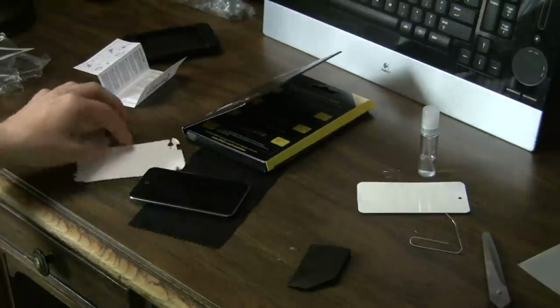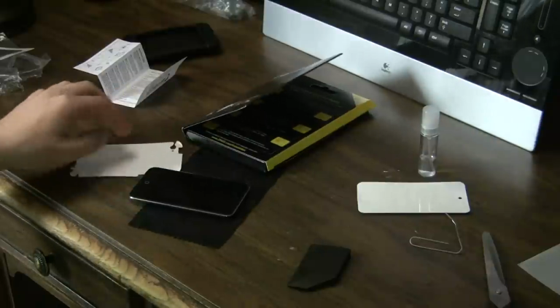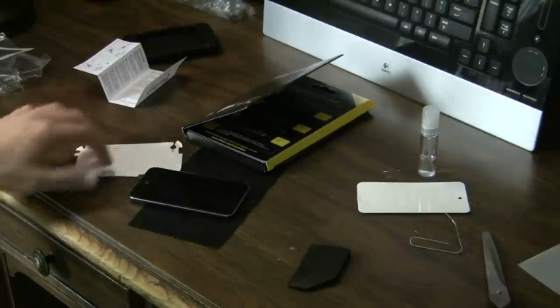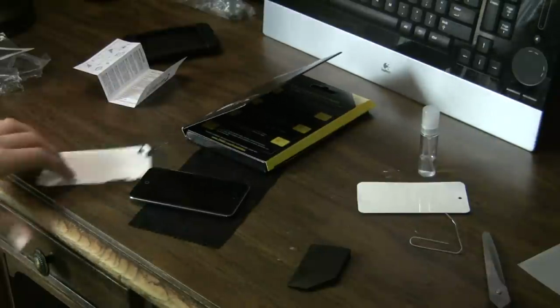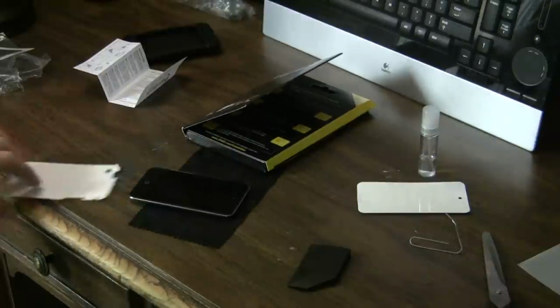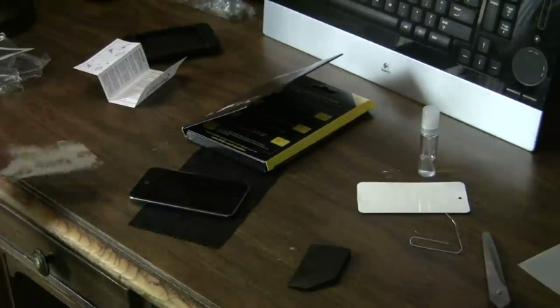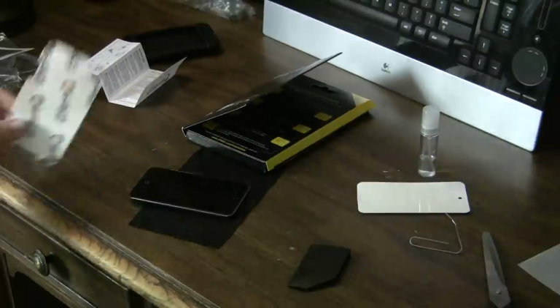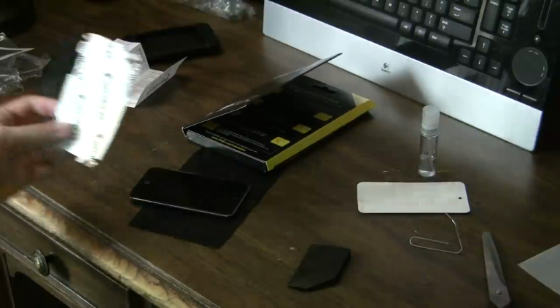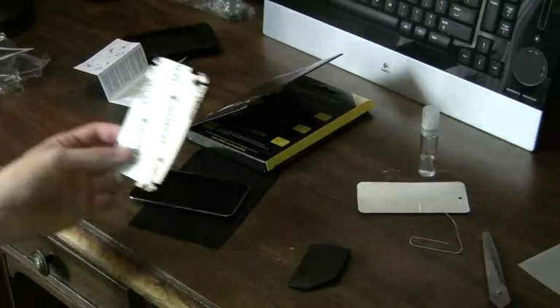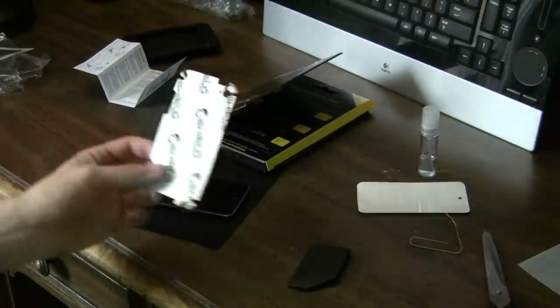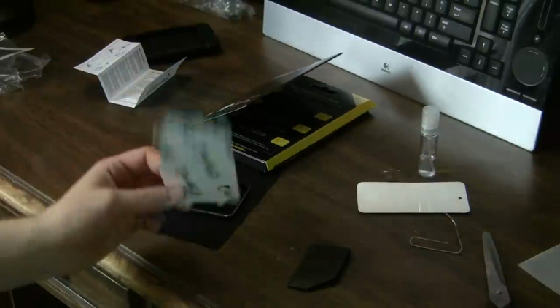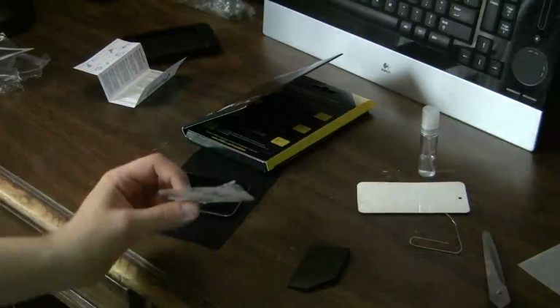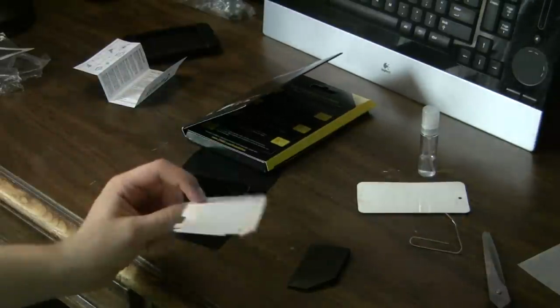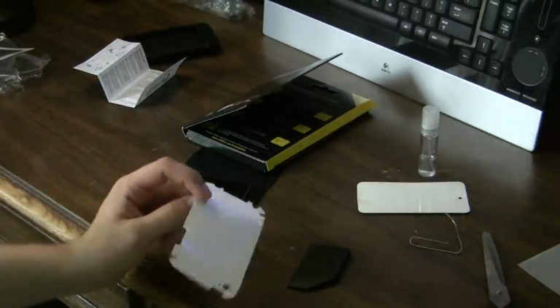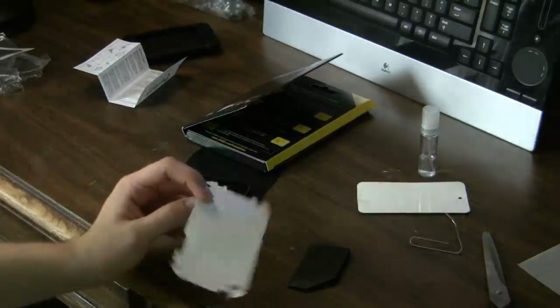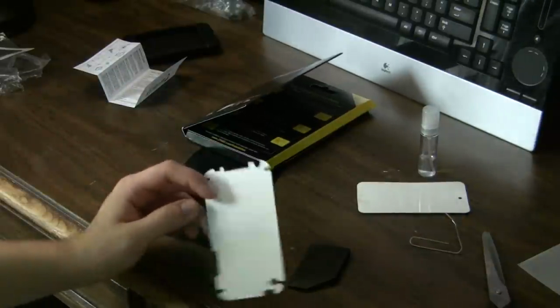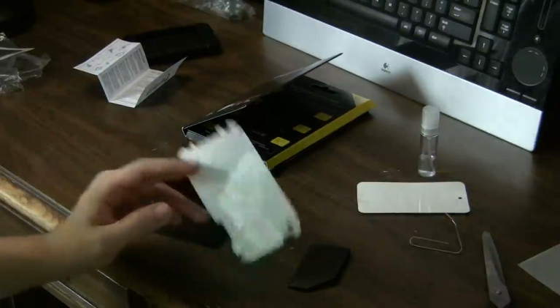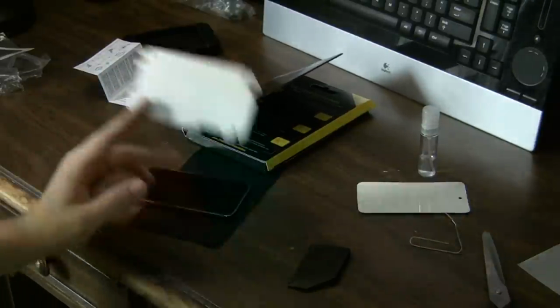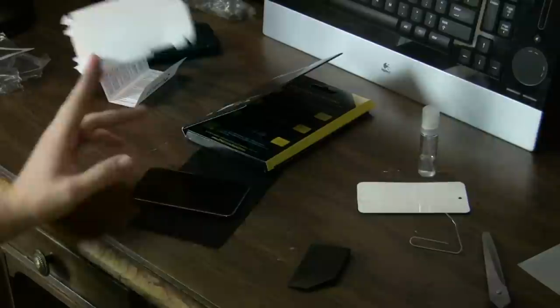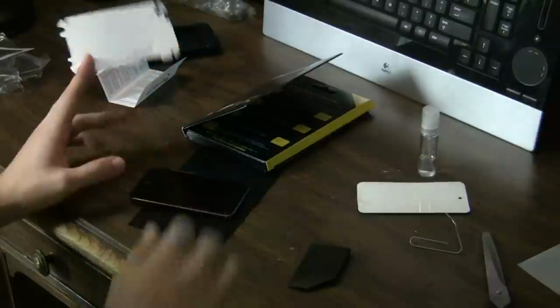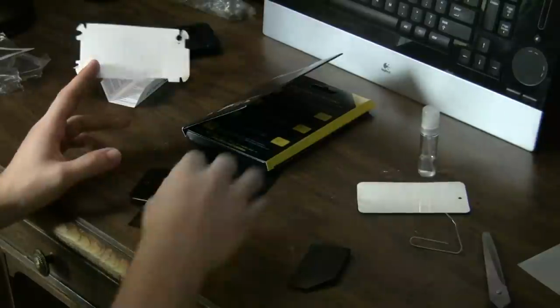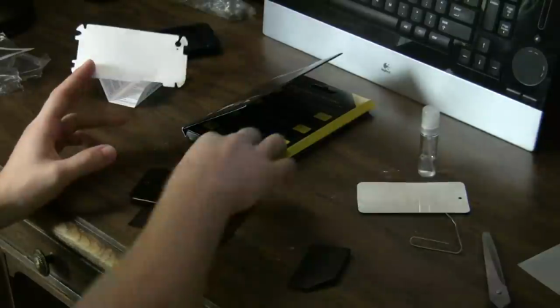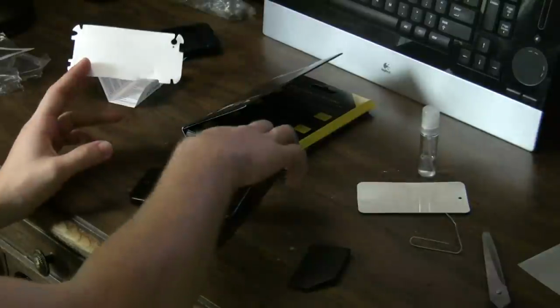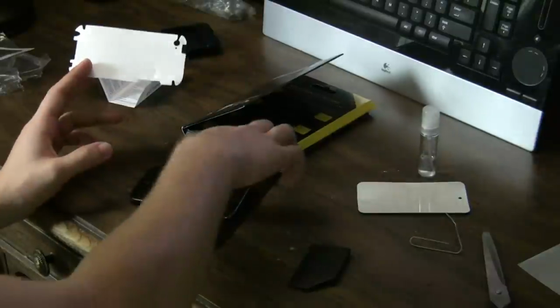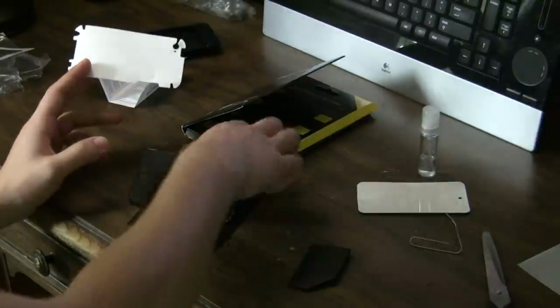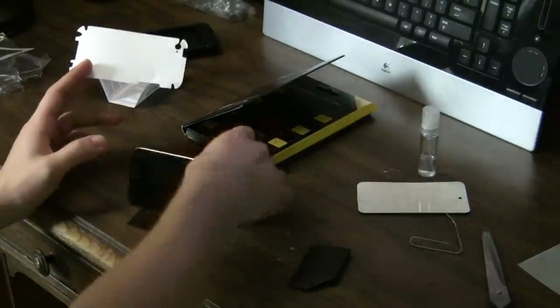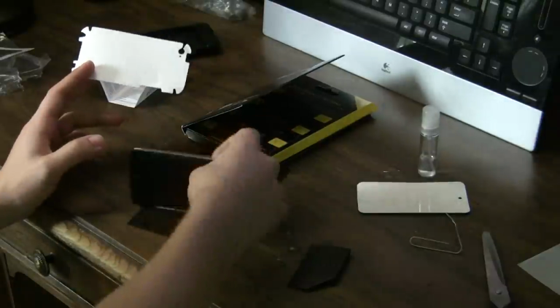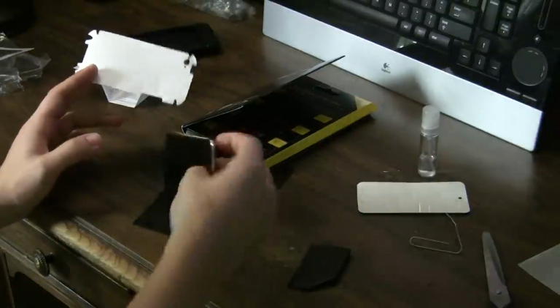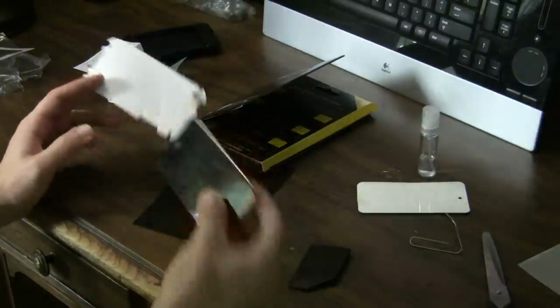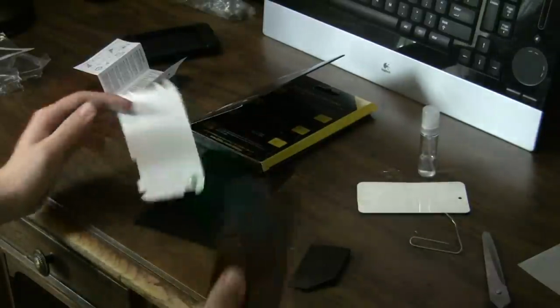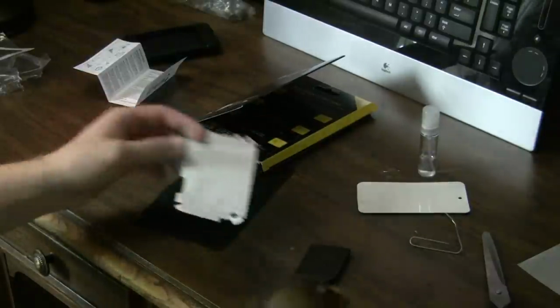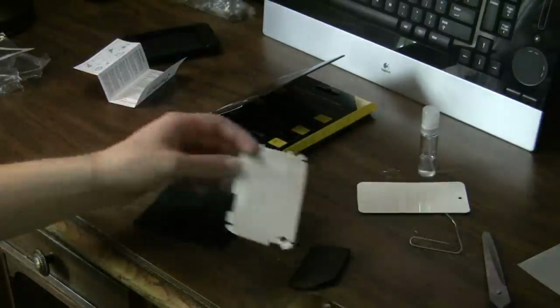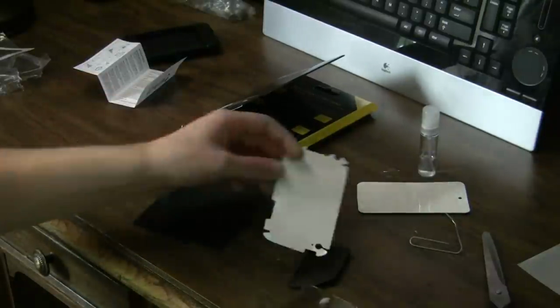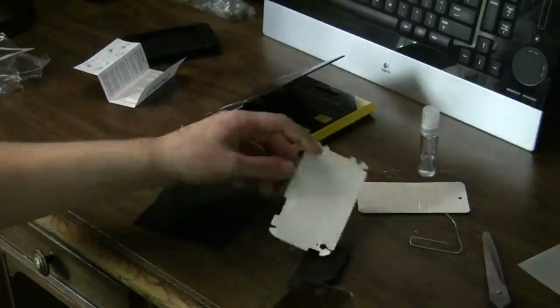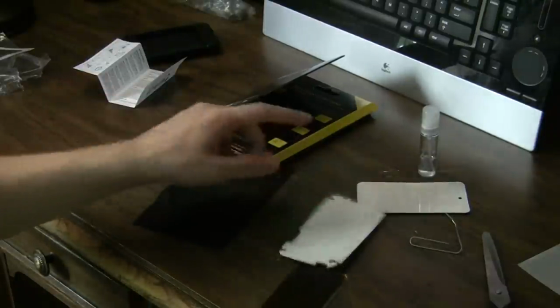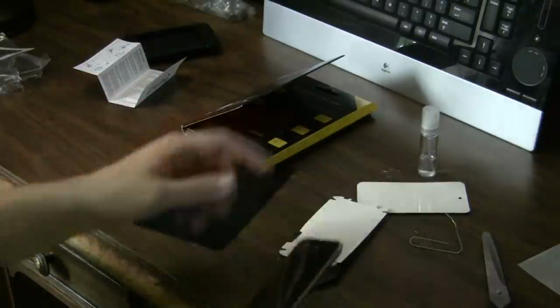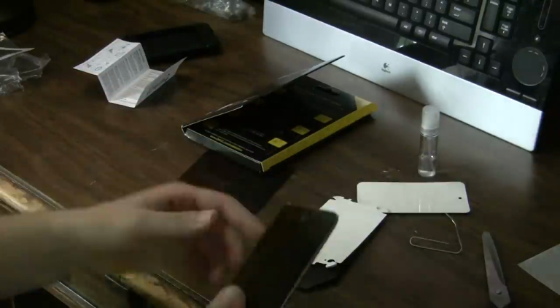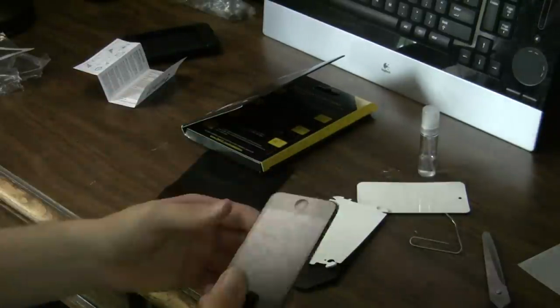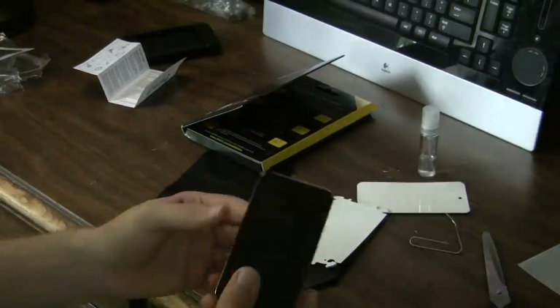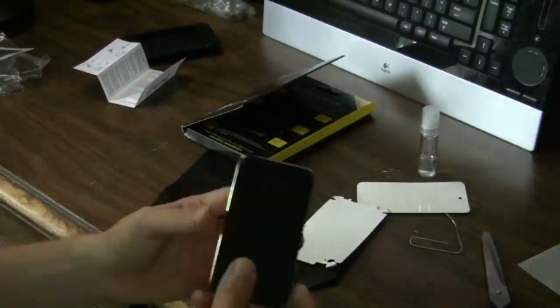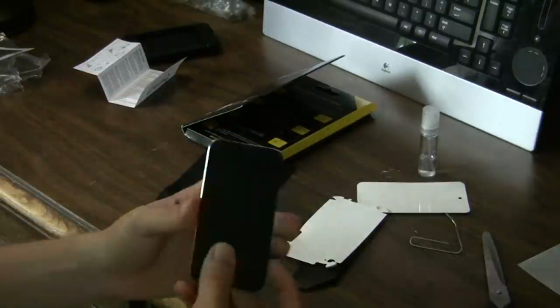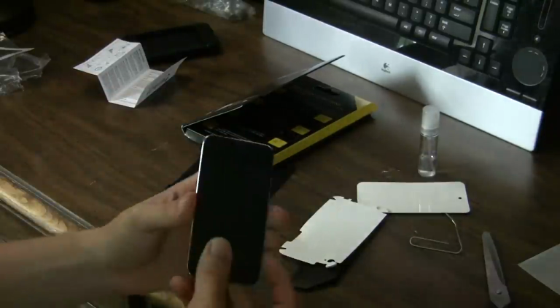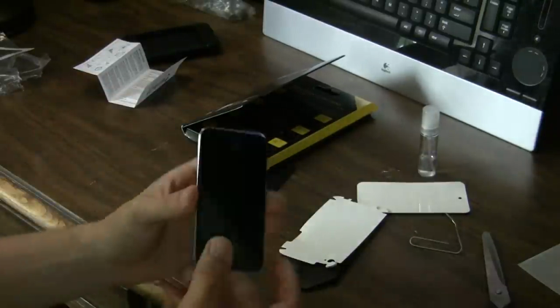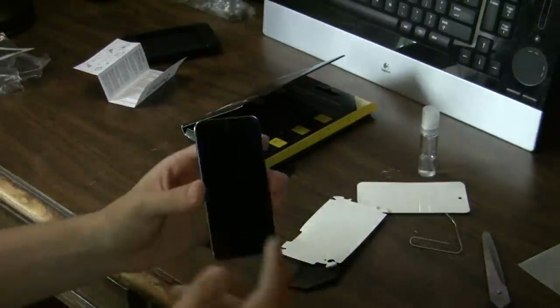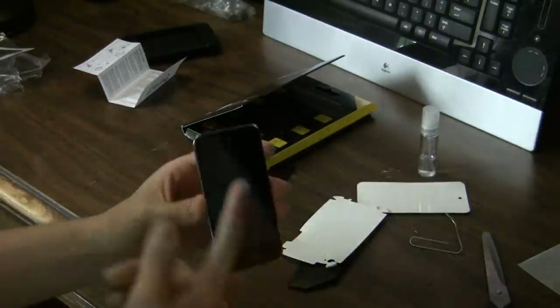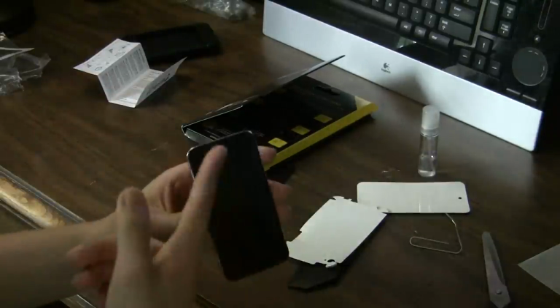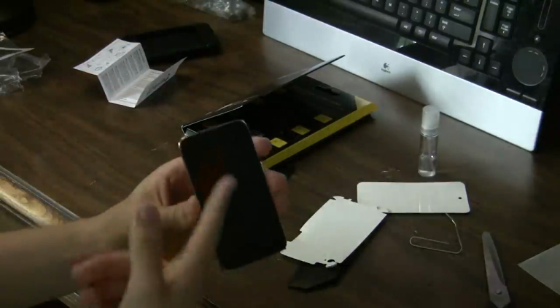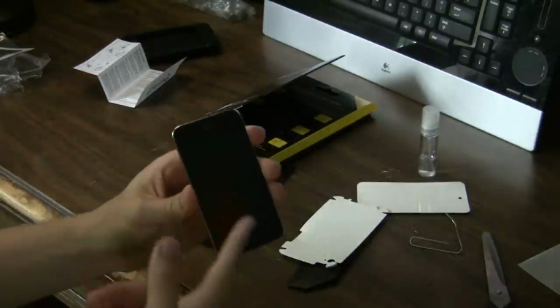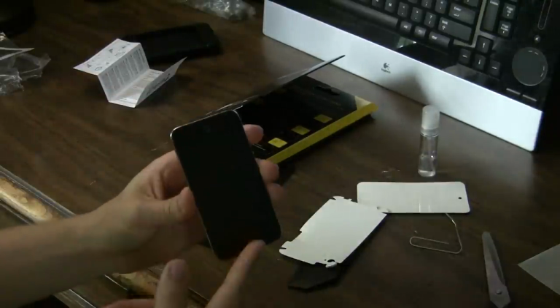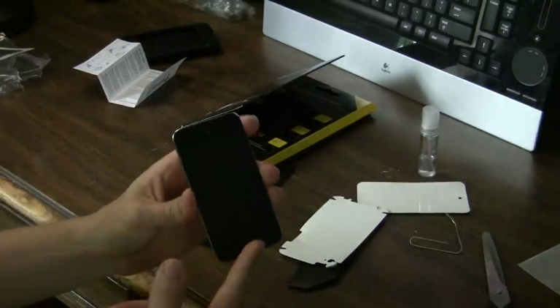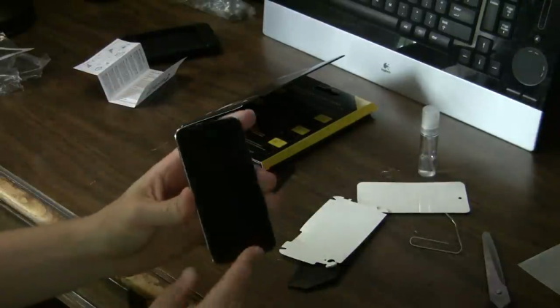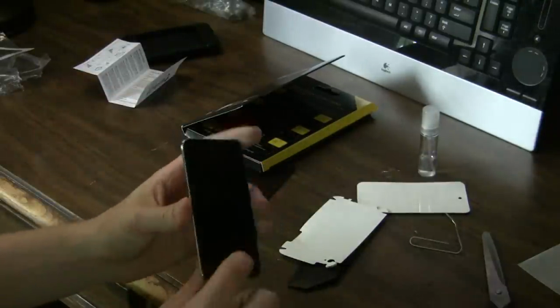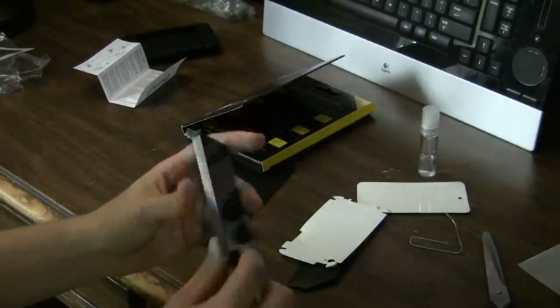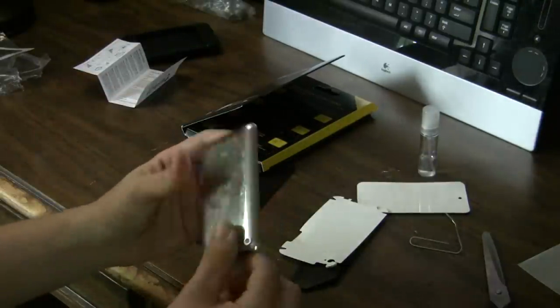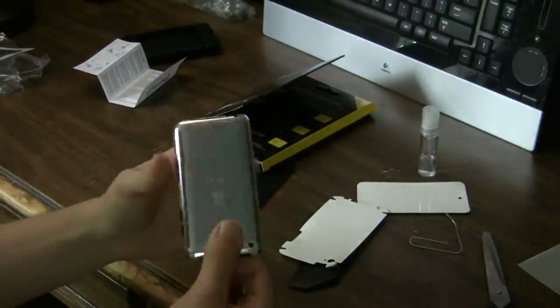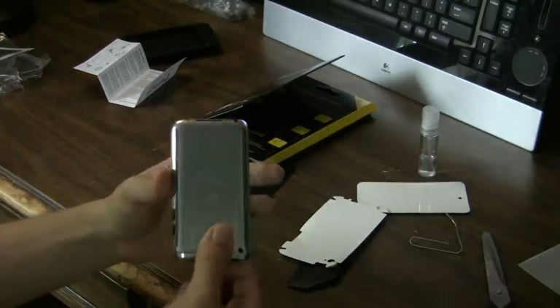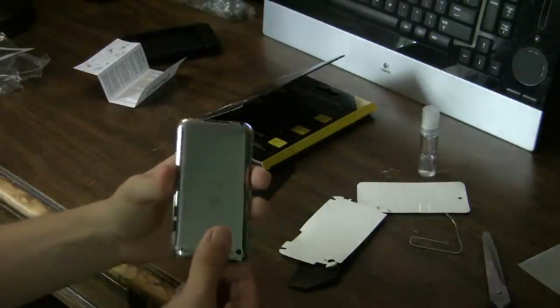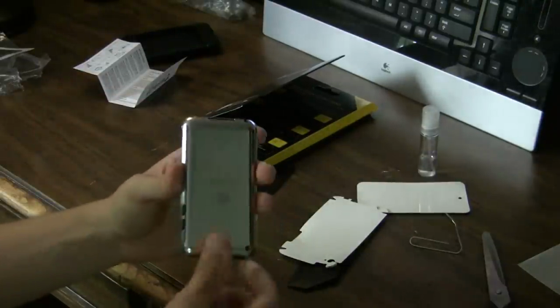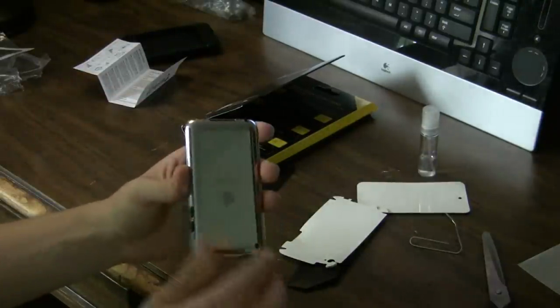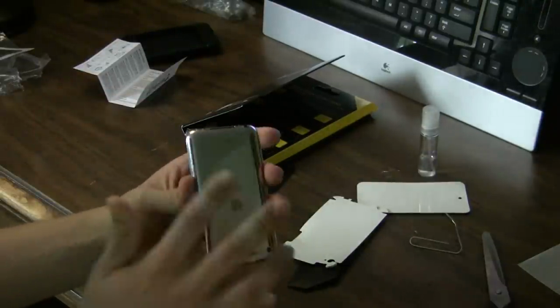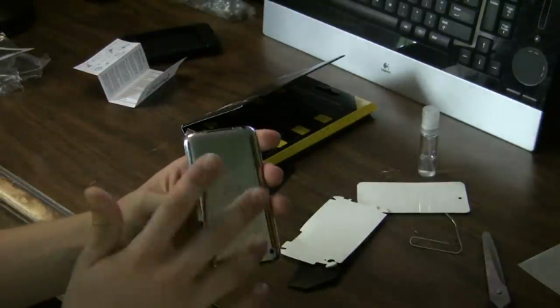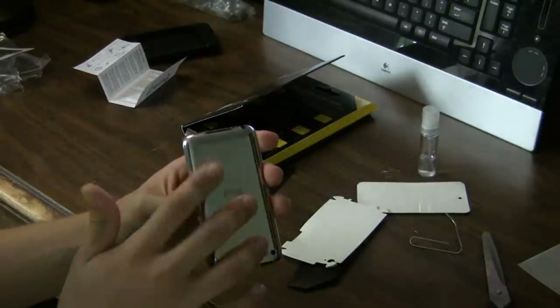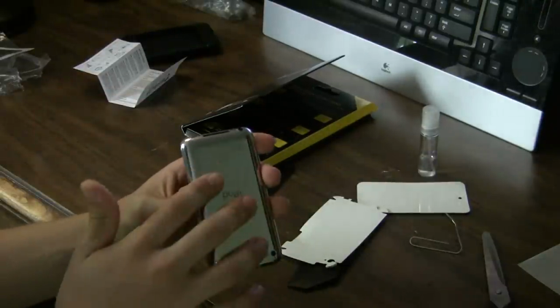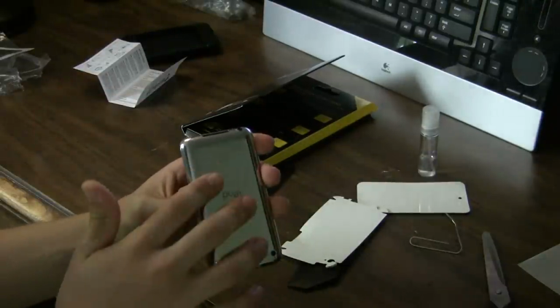I got the back on right now. I don't have the front on yet, so the front is bare and then we've got the back on.